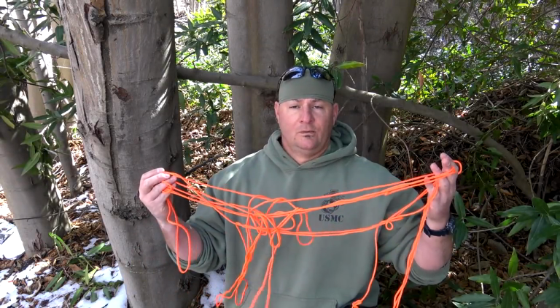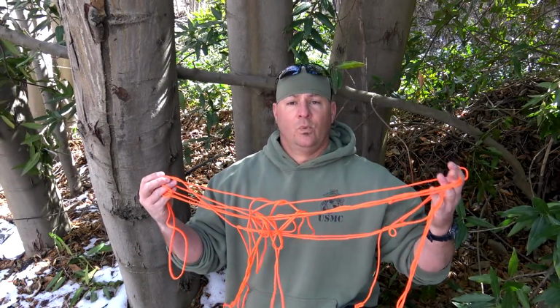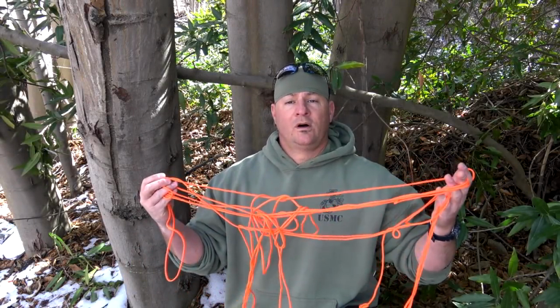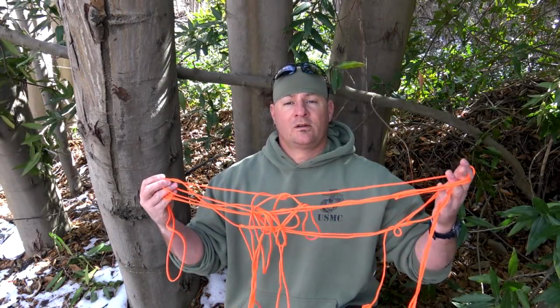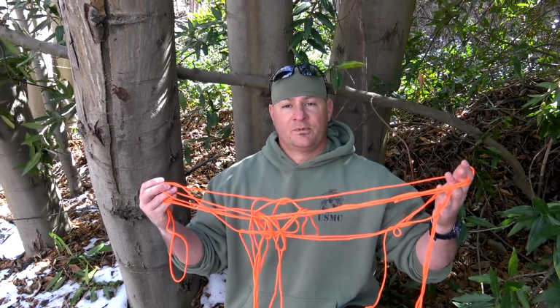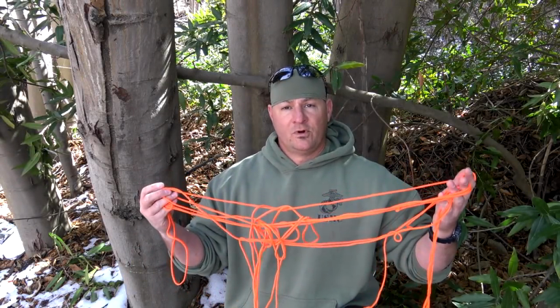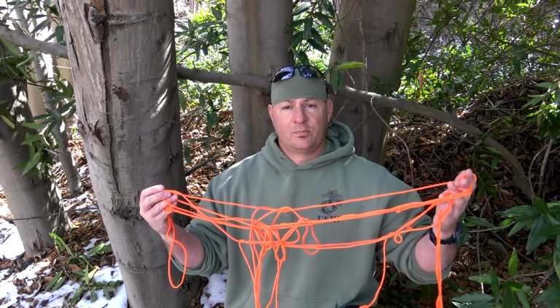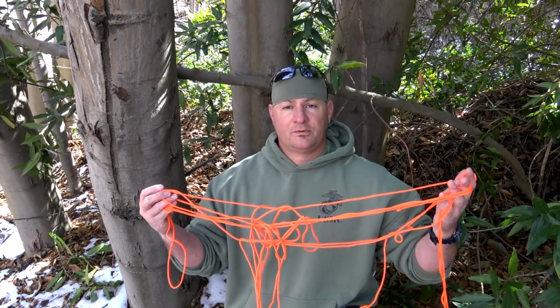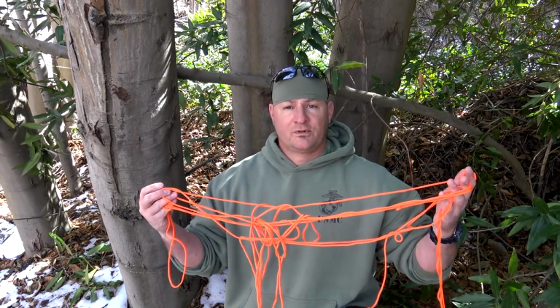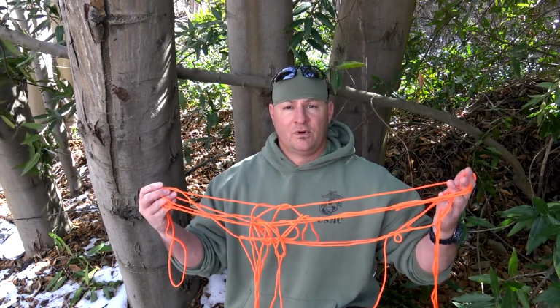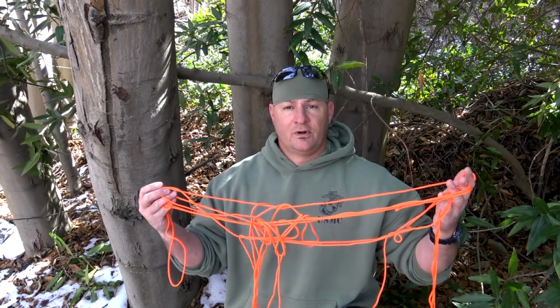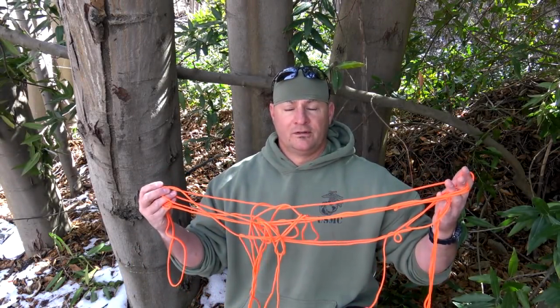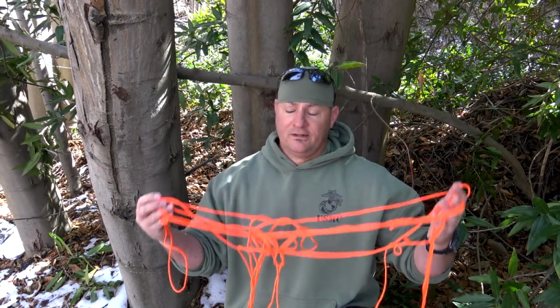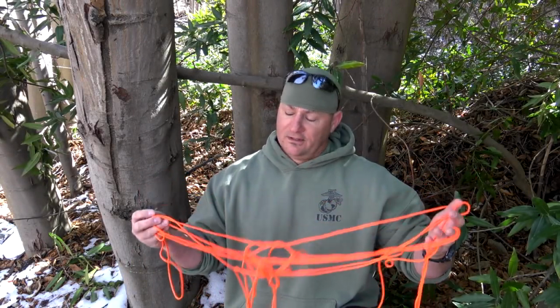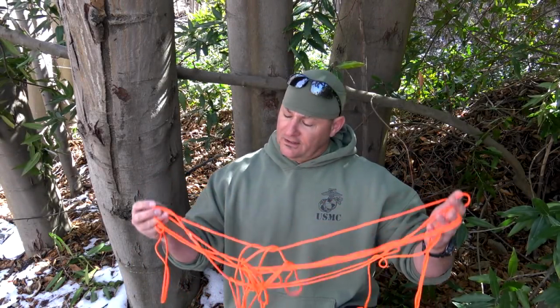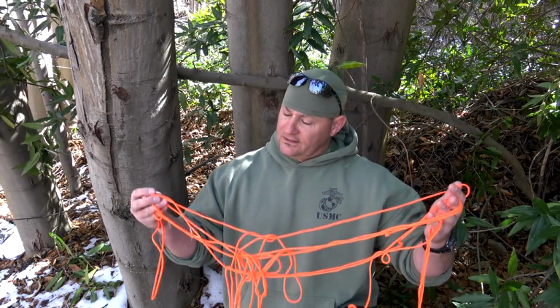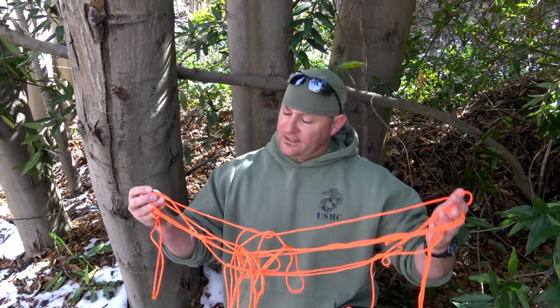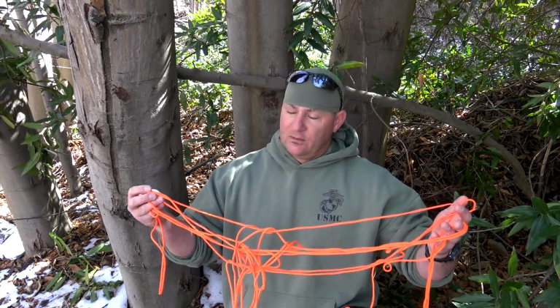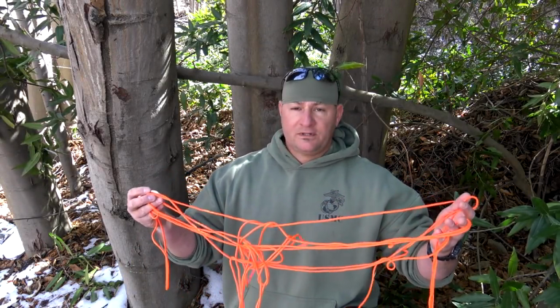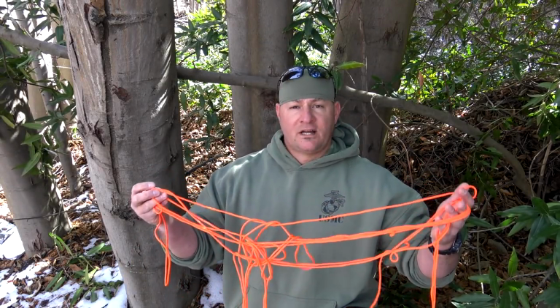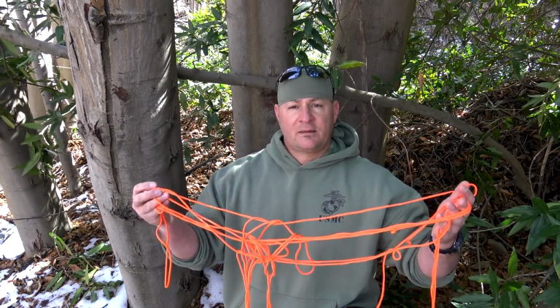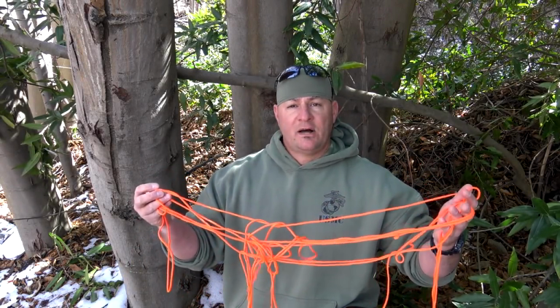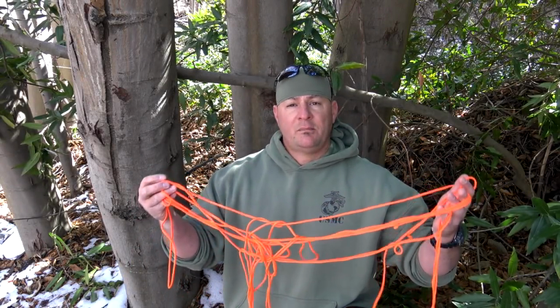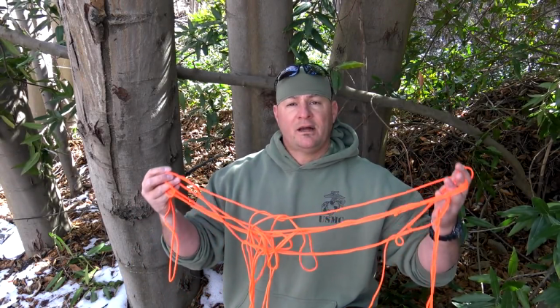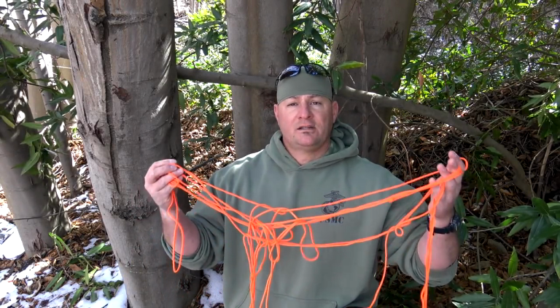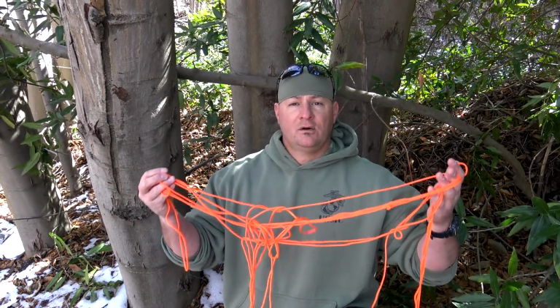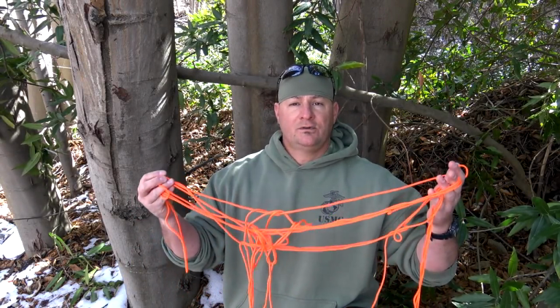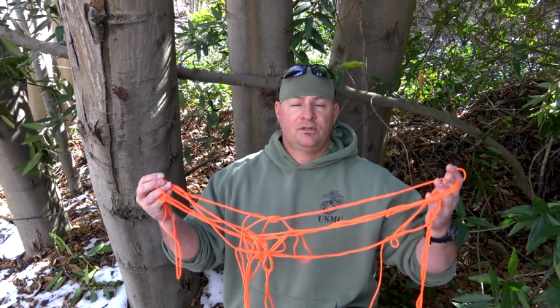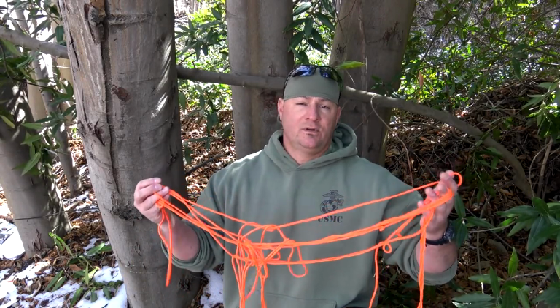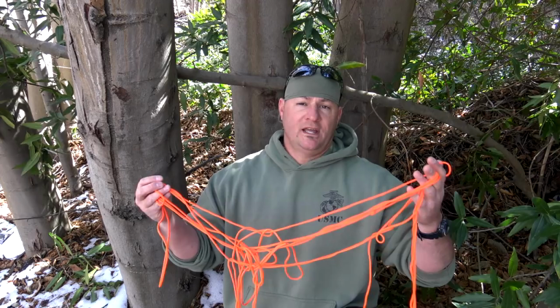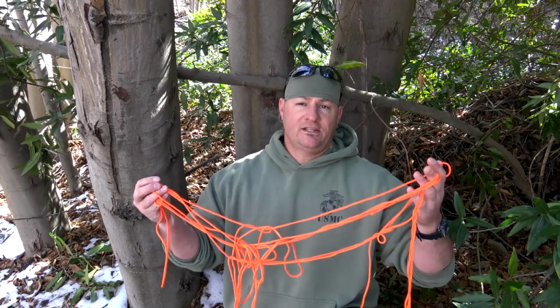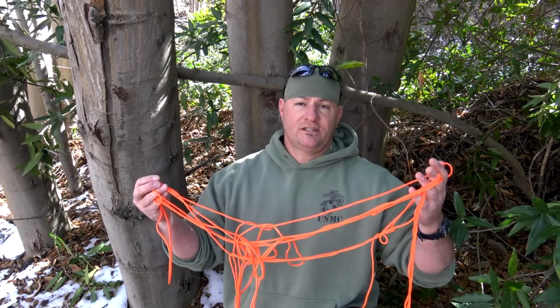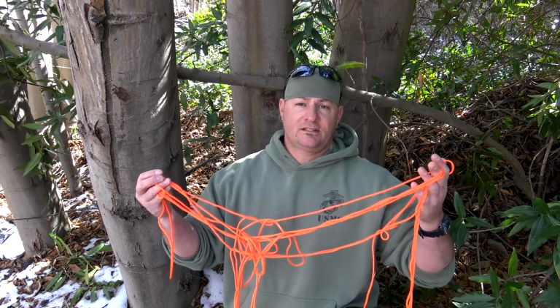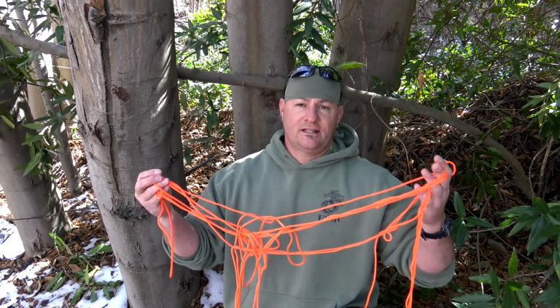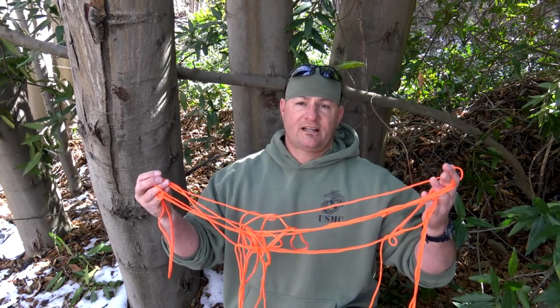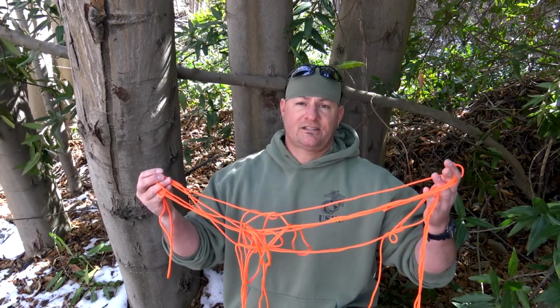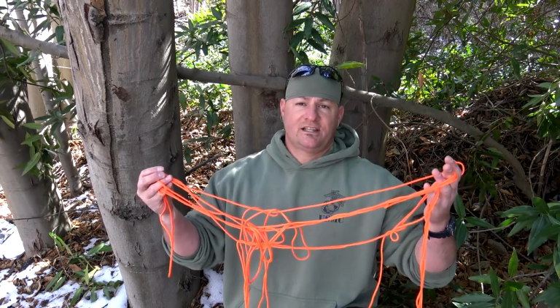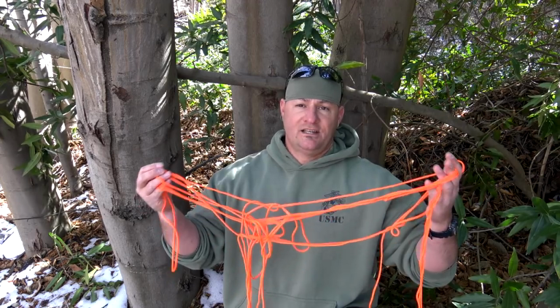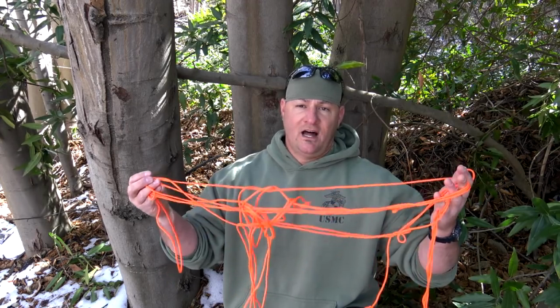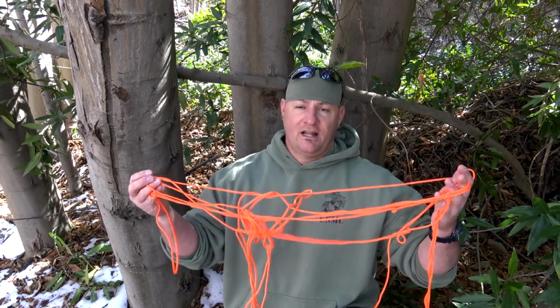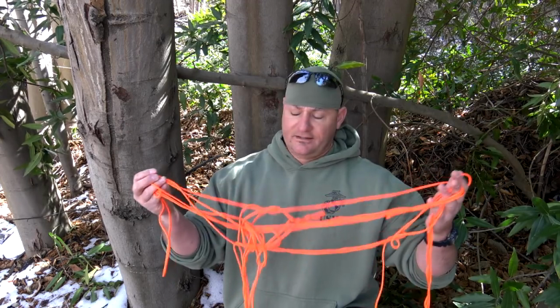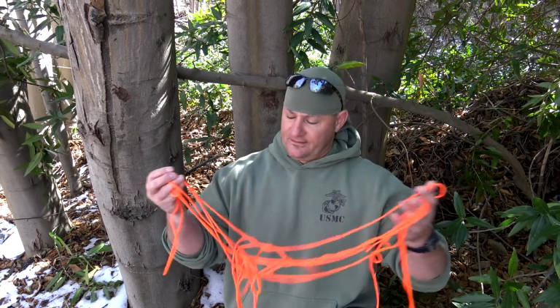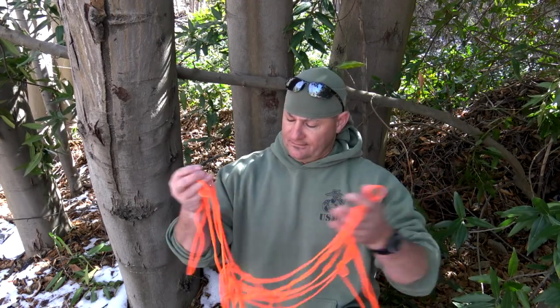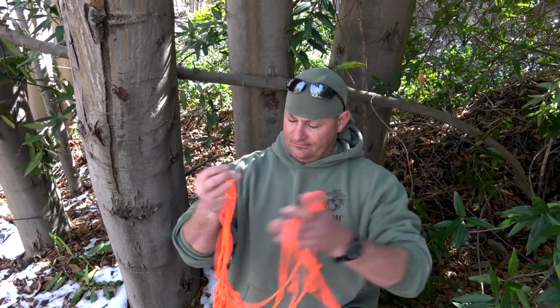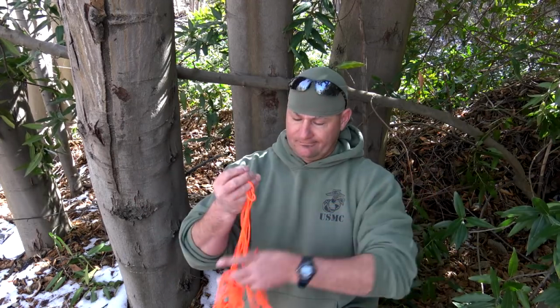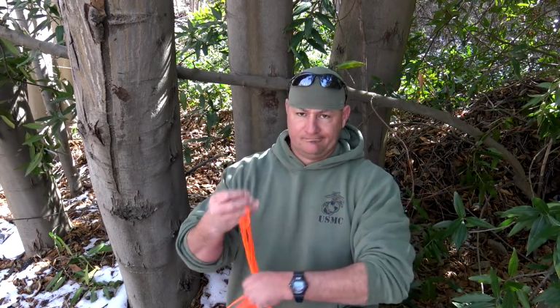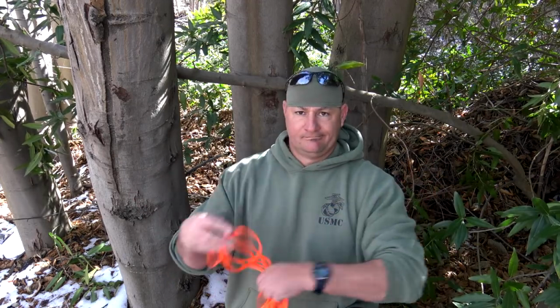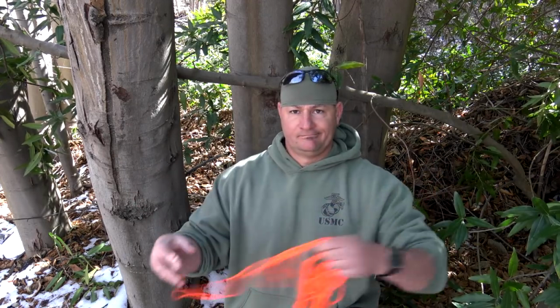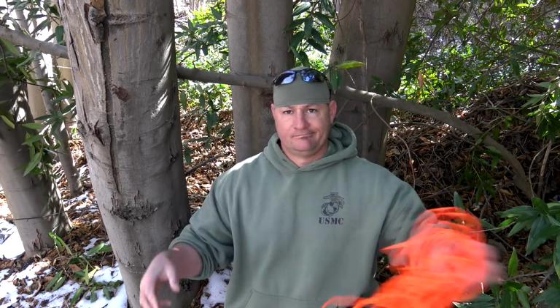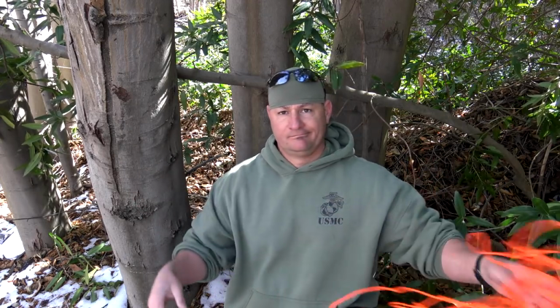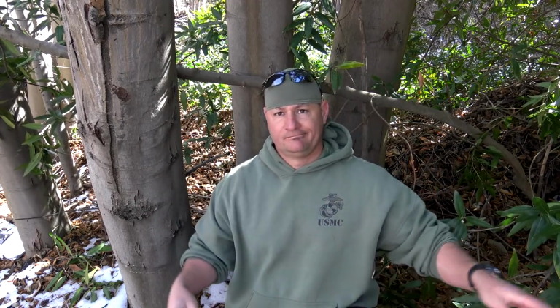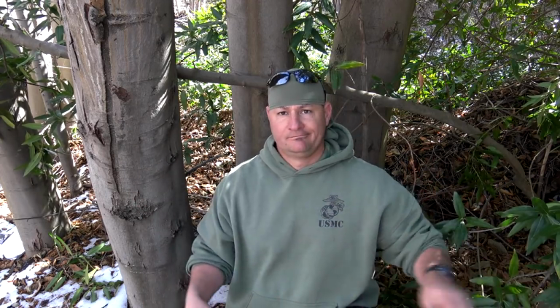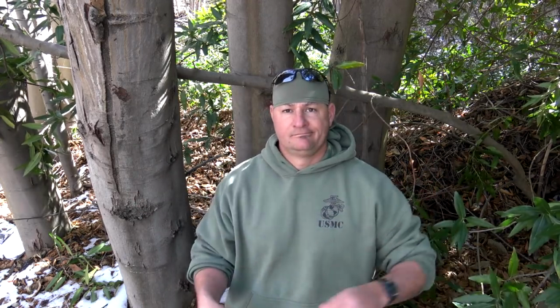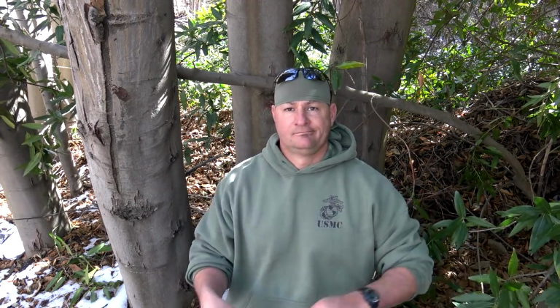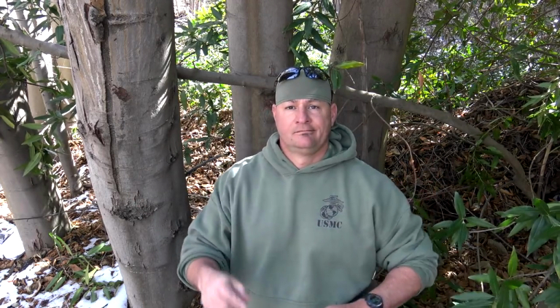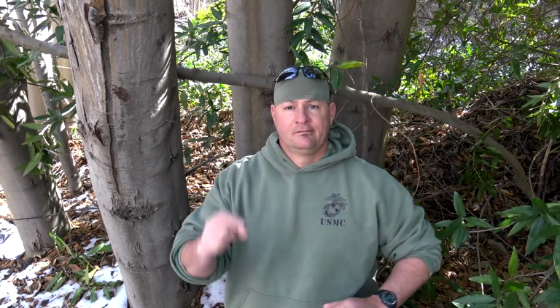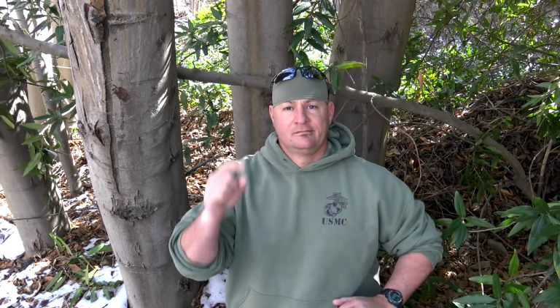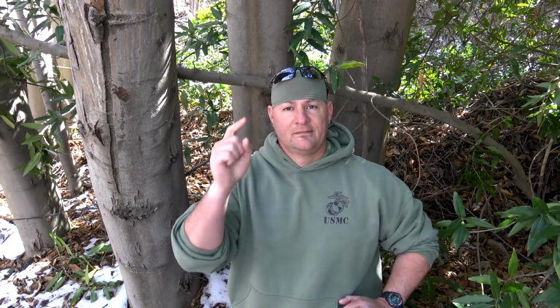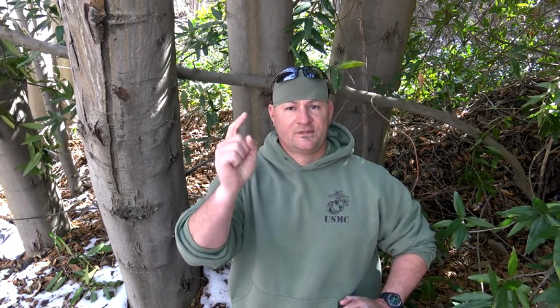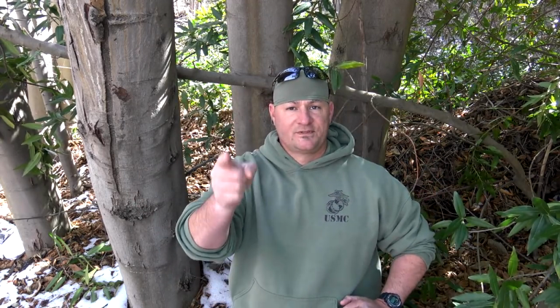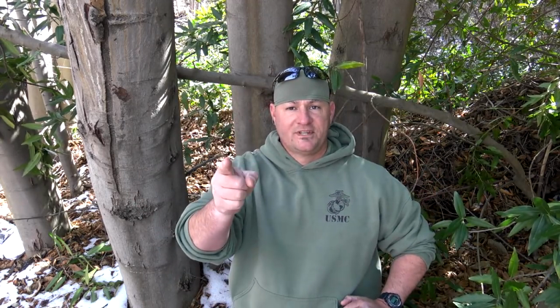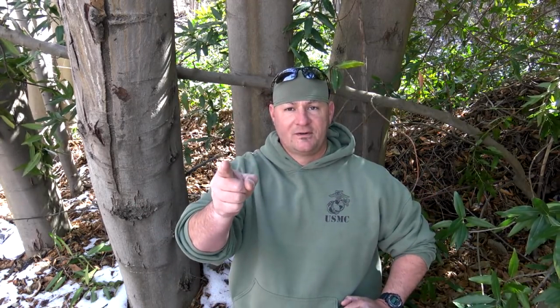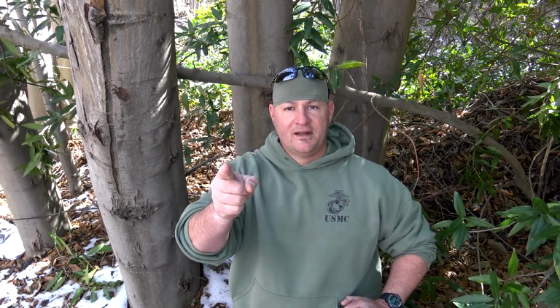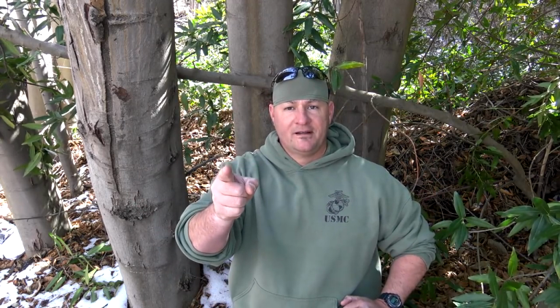Welcome to Corporal's Corner. Today I want to talk about my go-to hitches, lashes, and knots. So stick around.